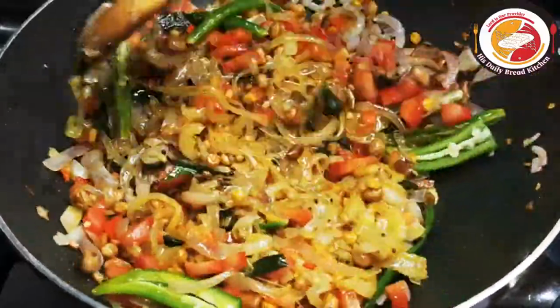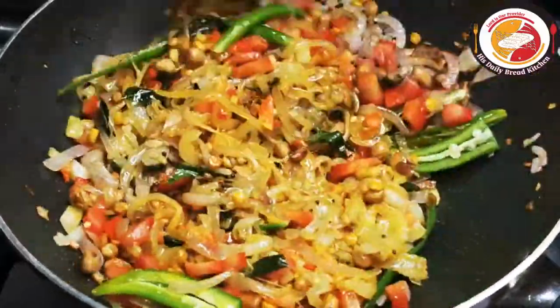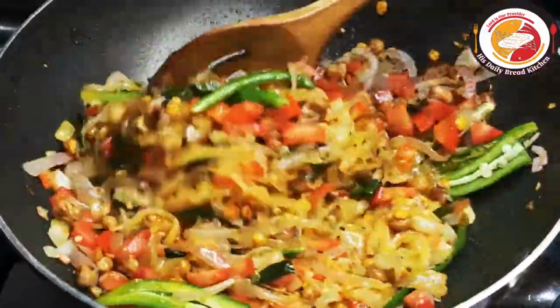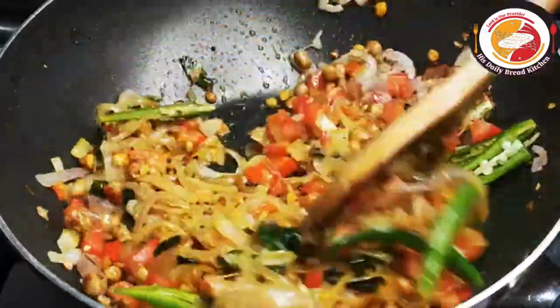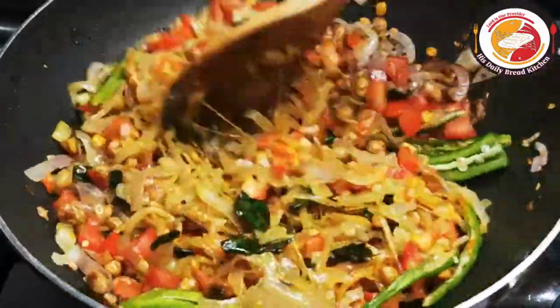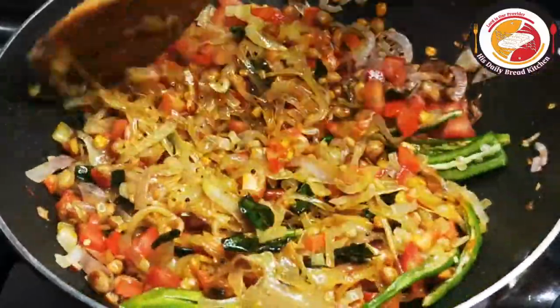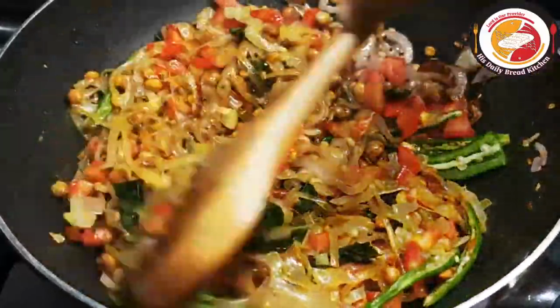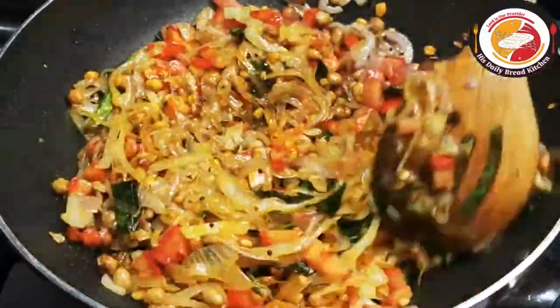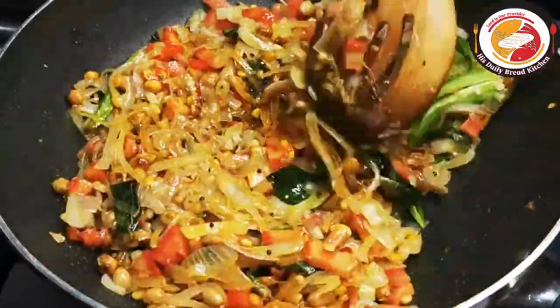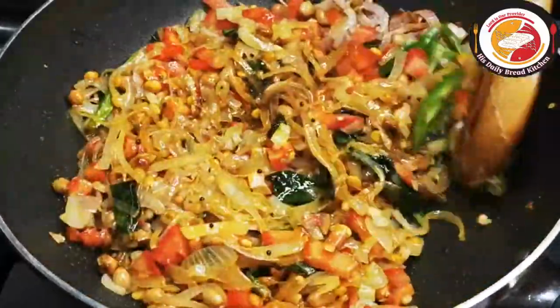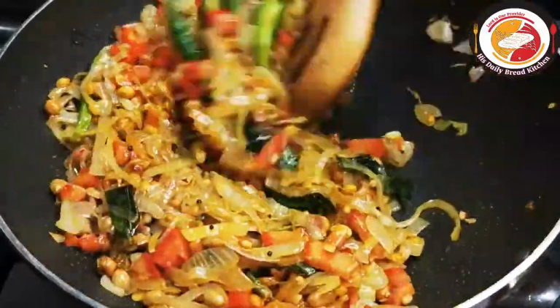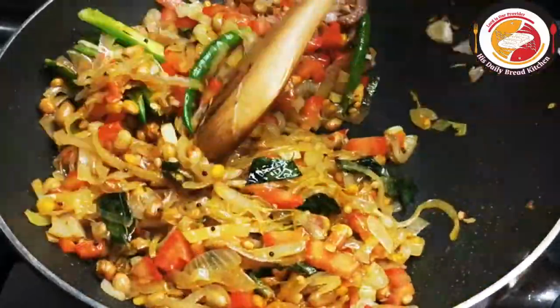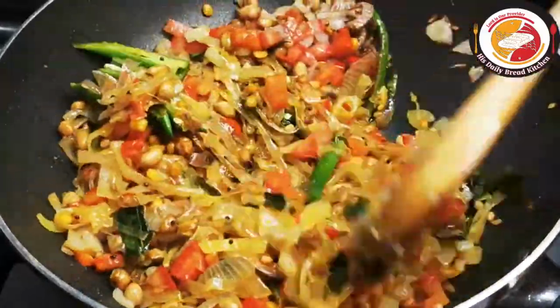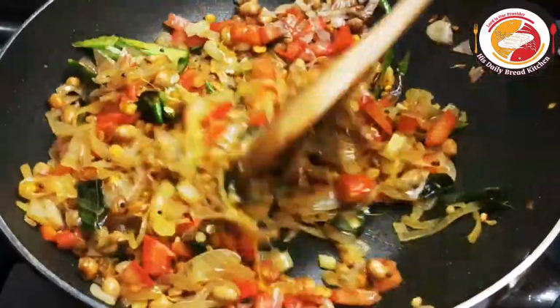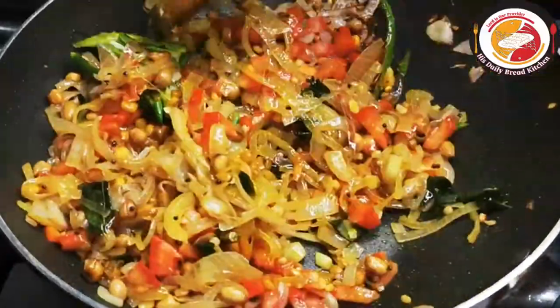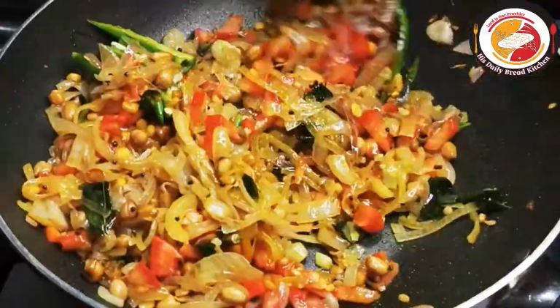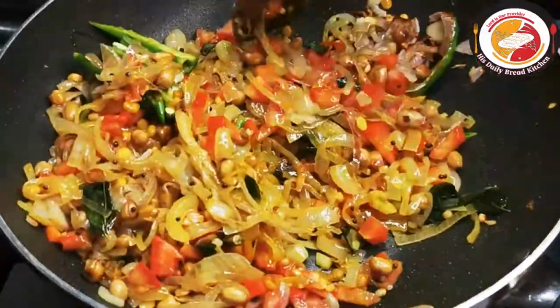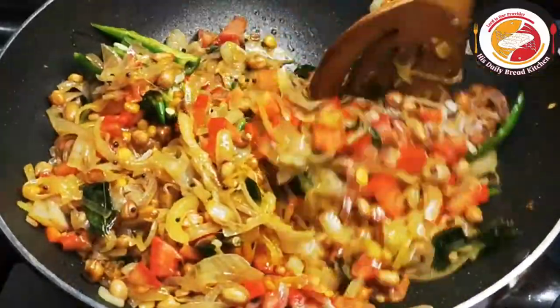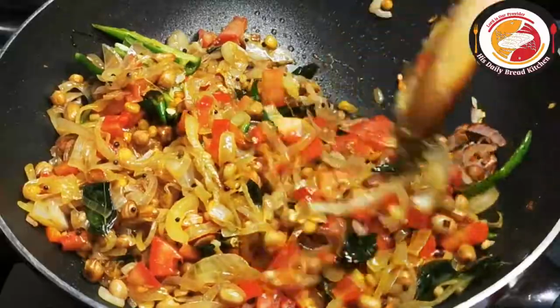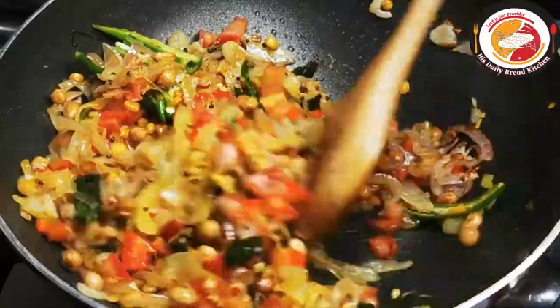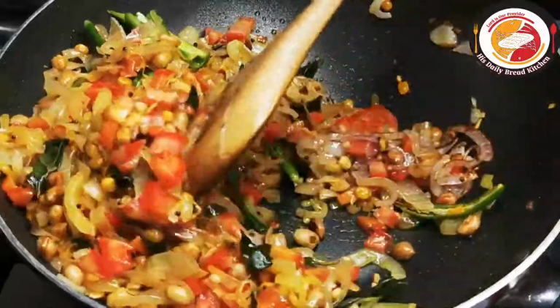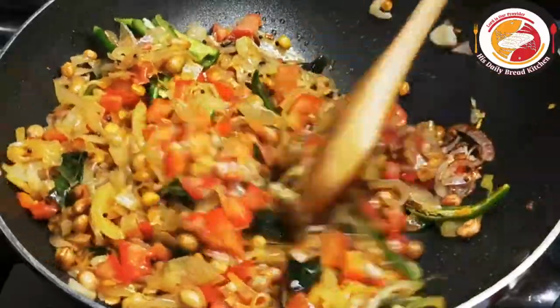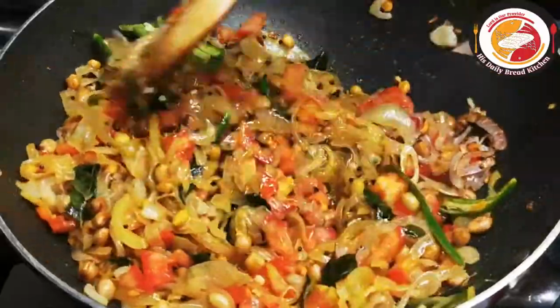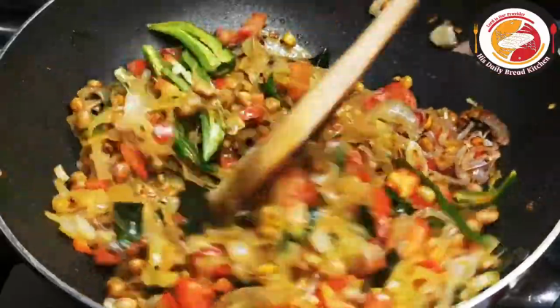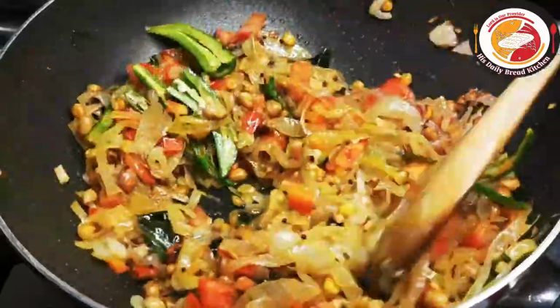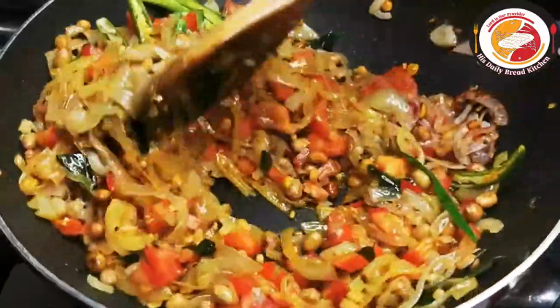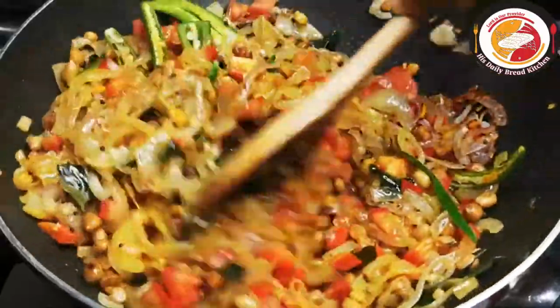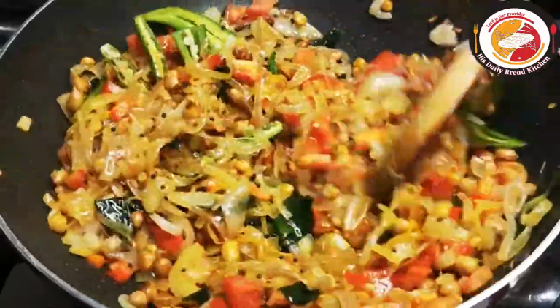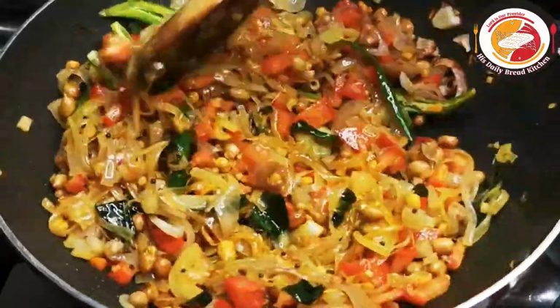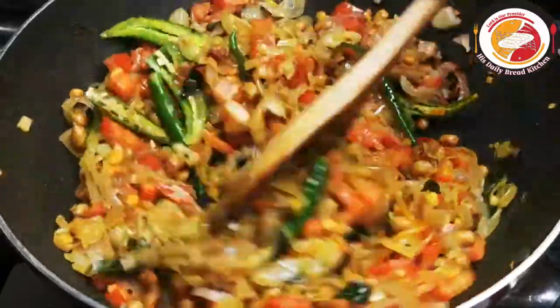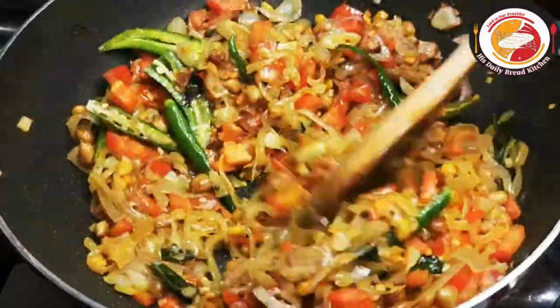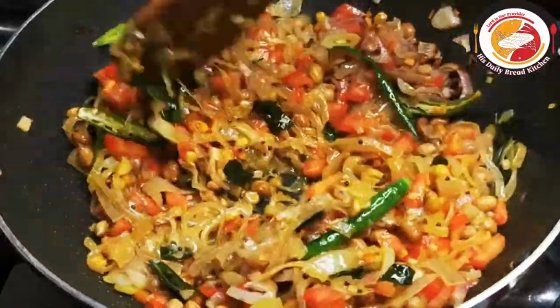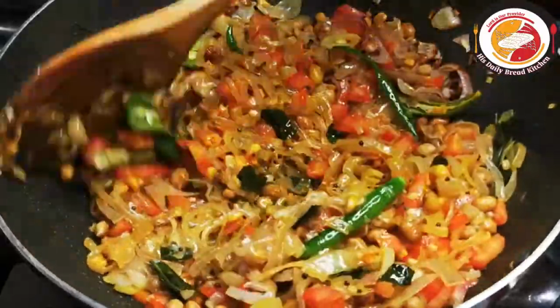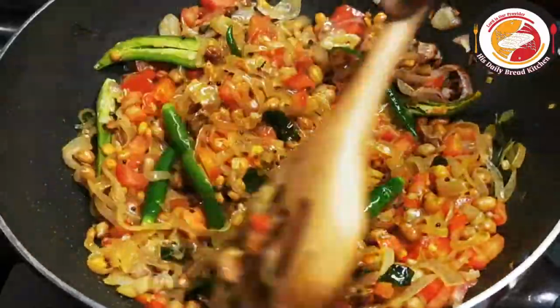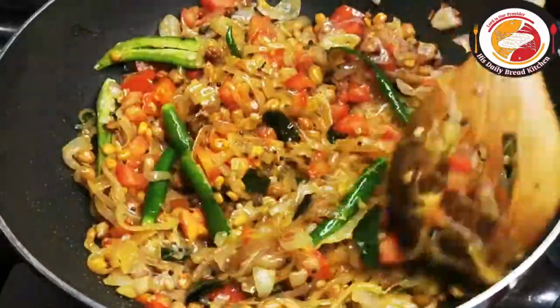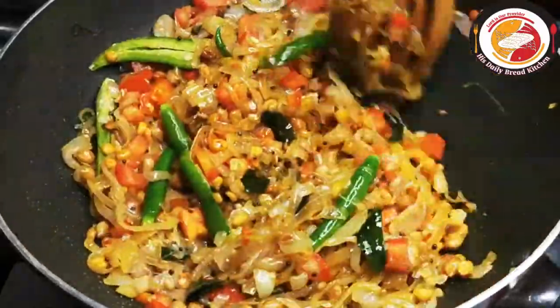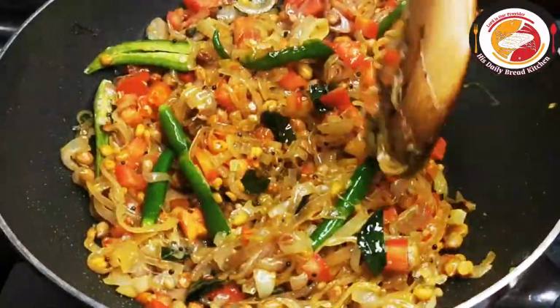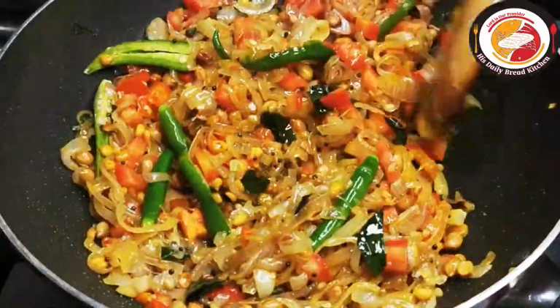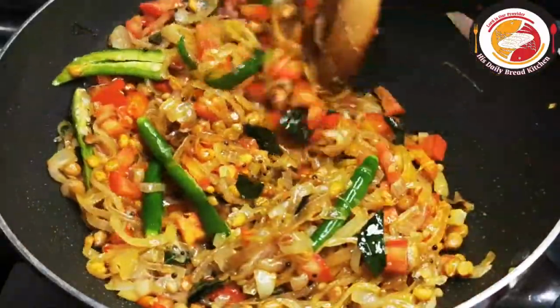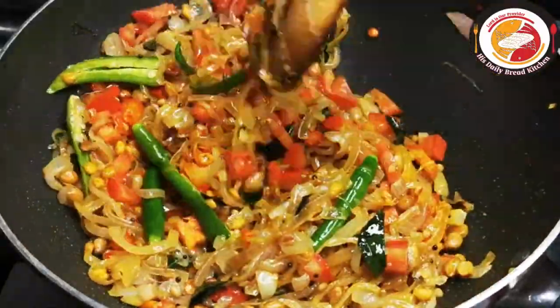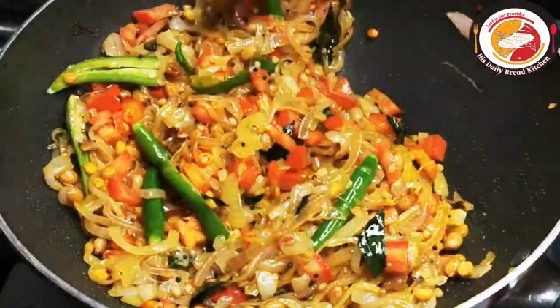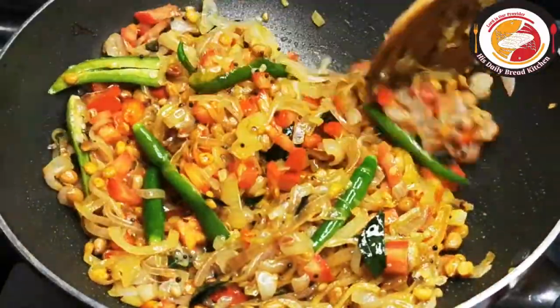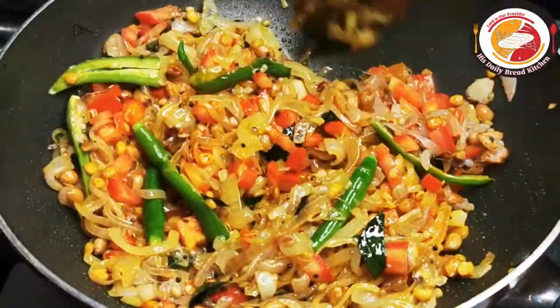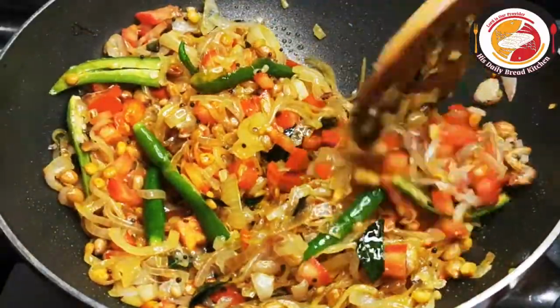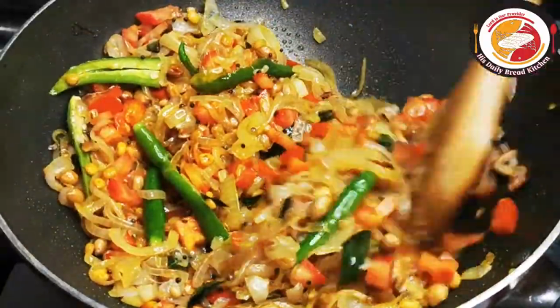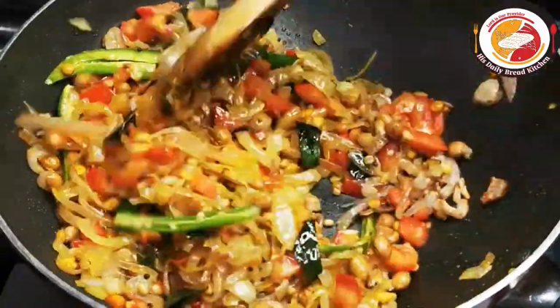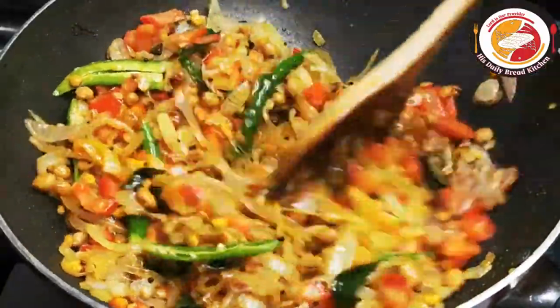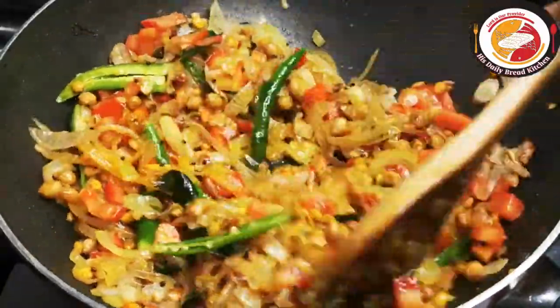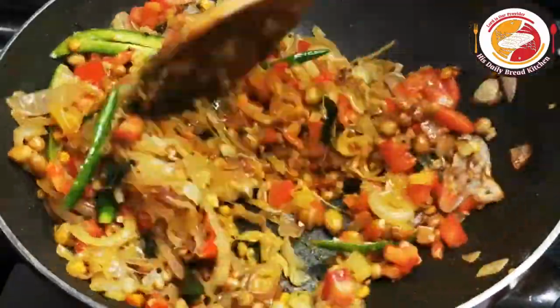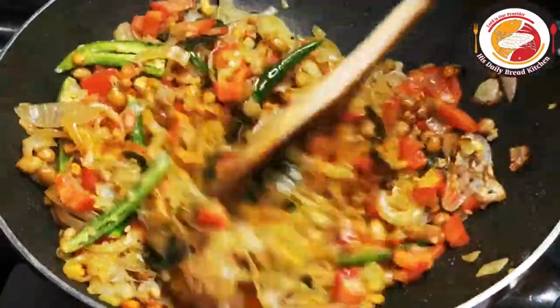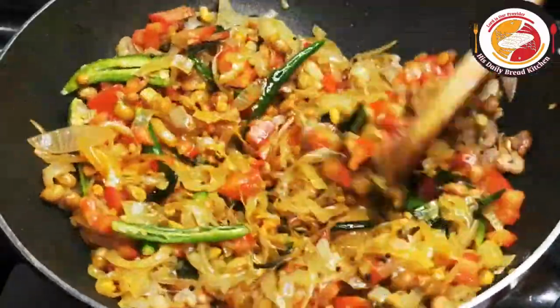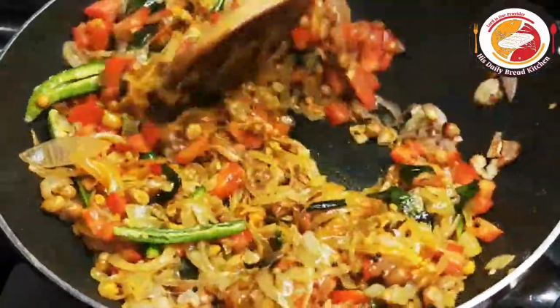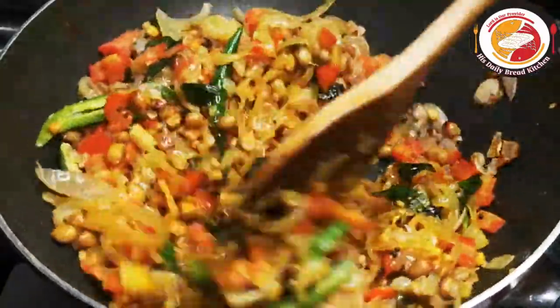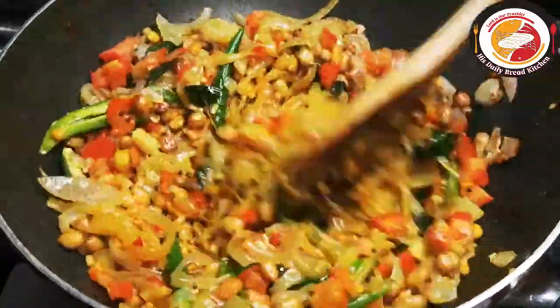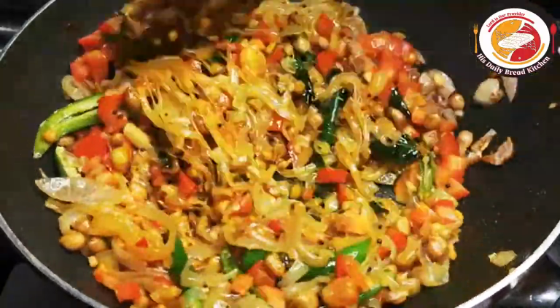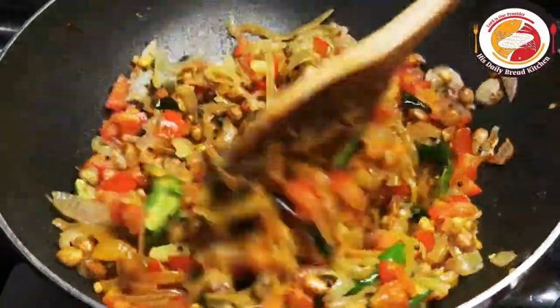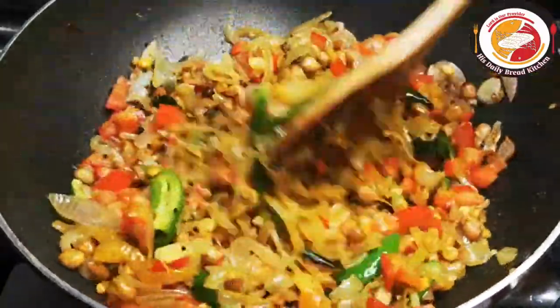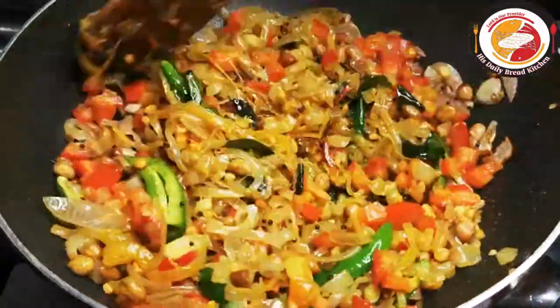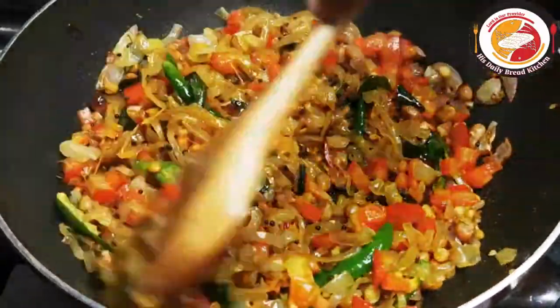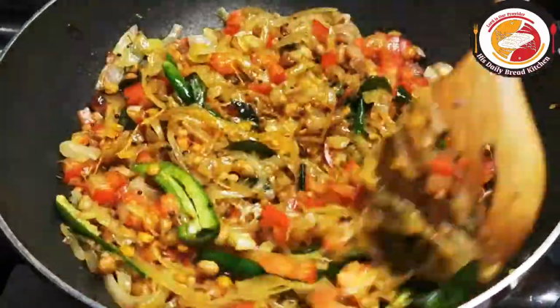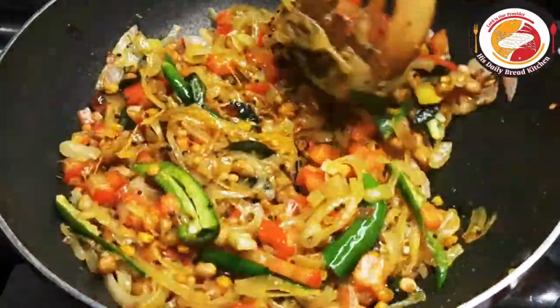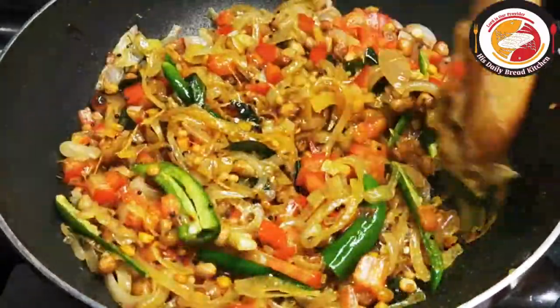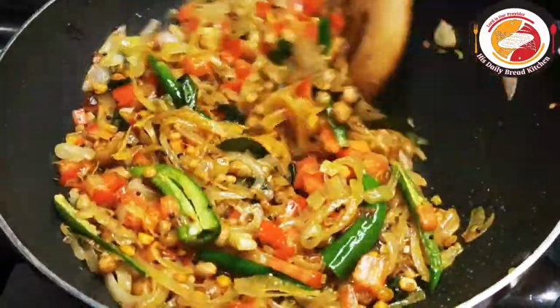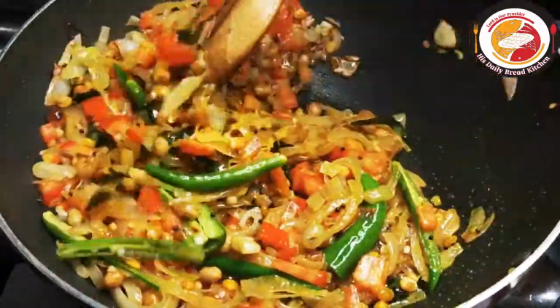Friends, by preparing this way we can store it in airtight containers for a longer term — more than three months.